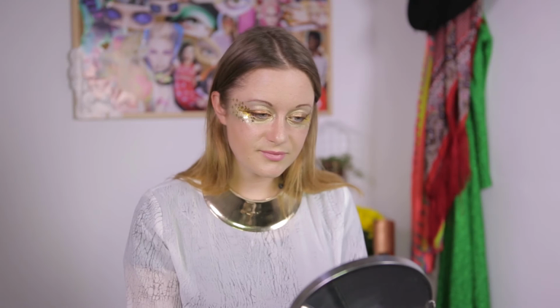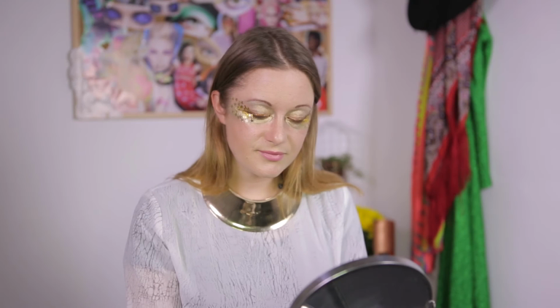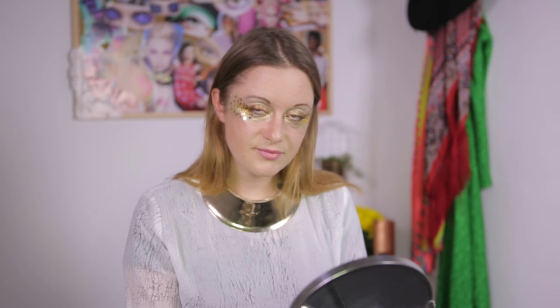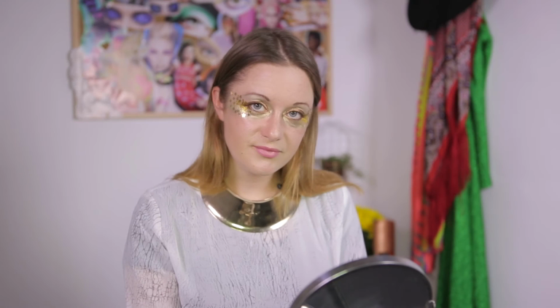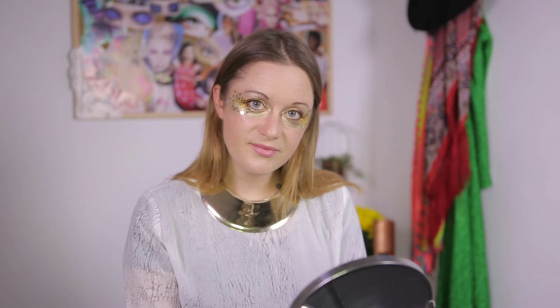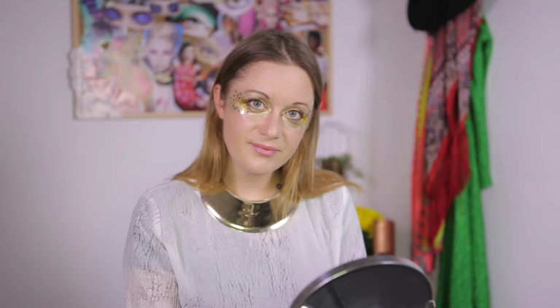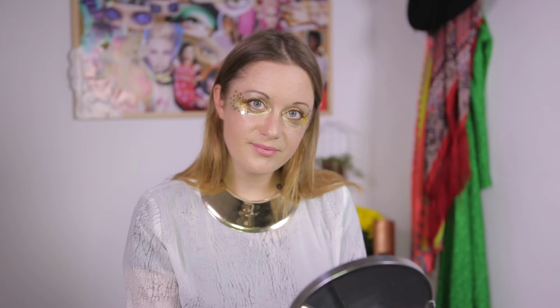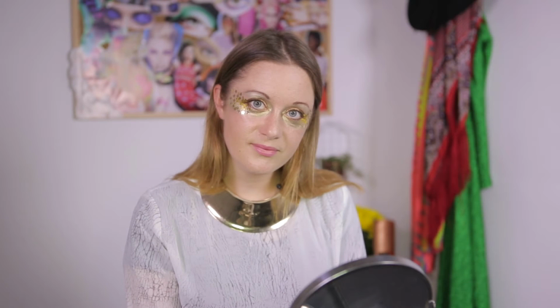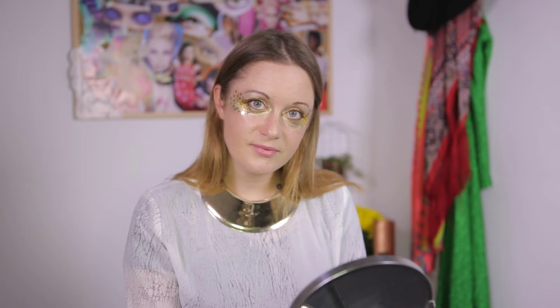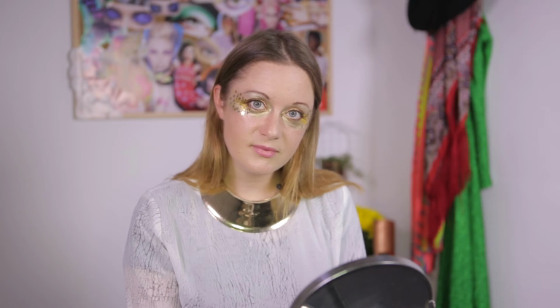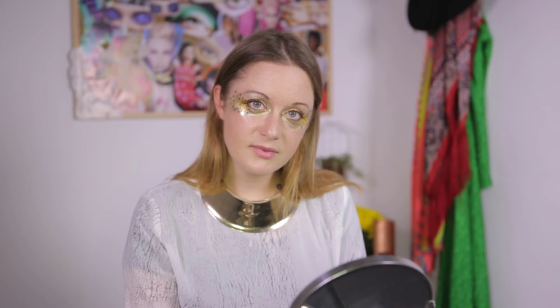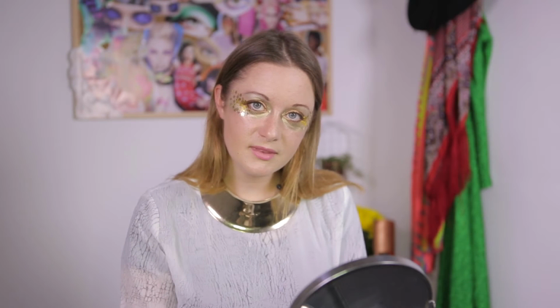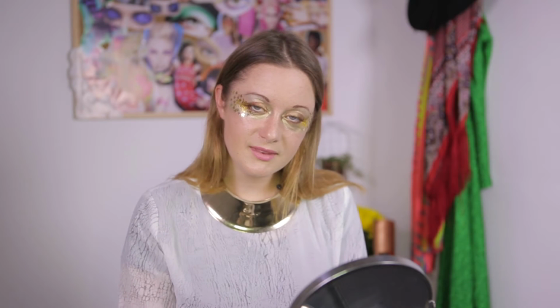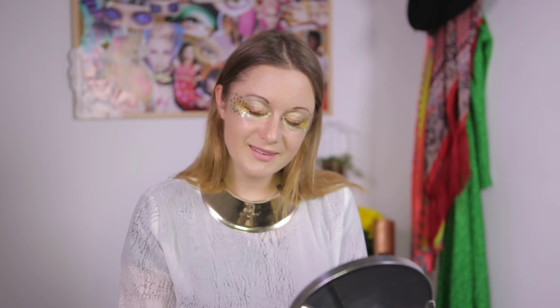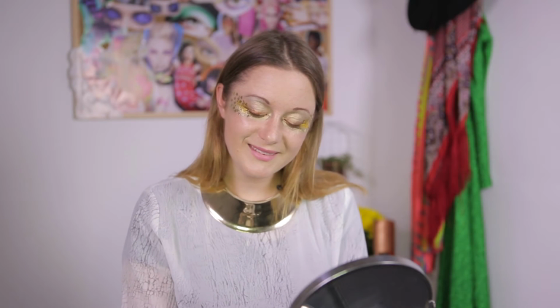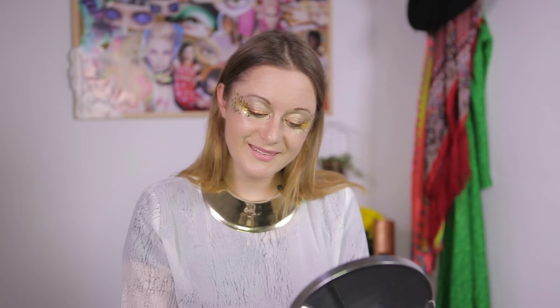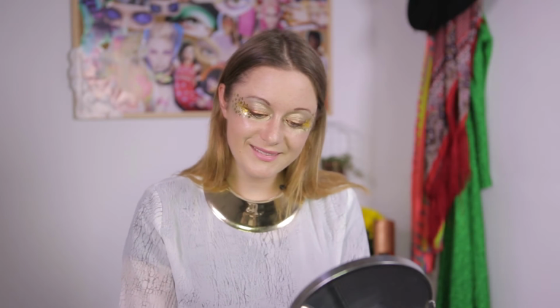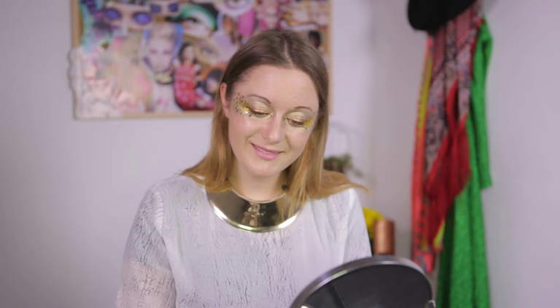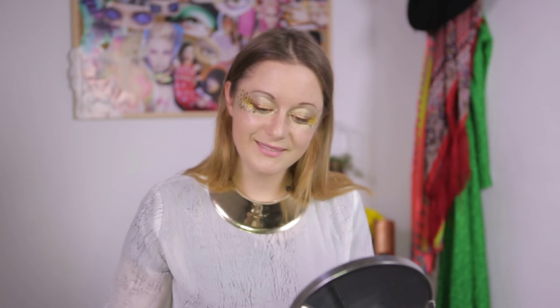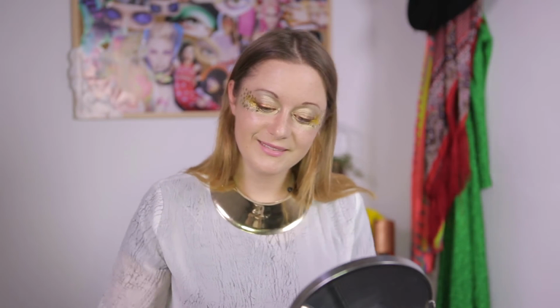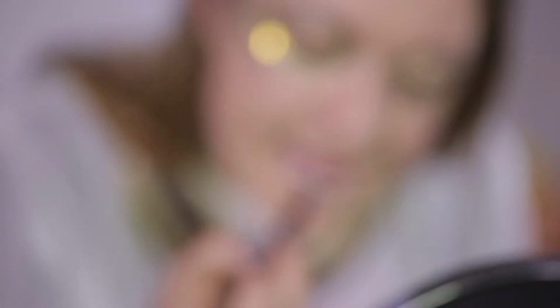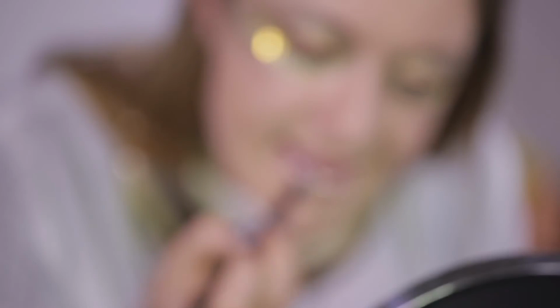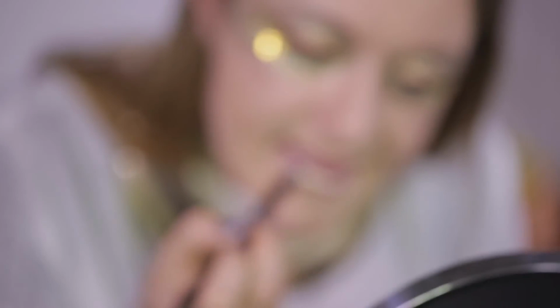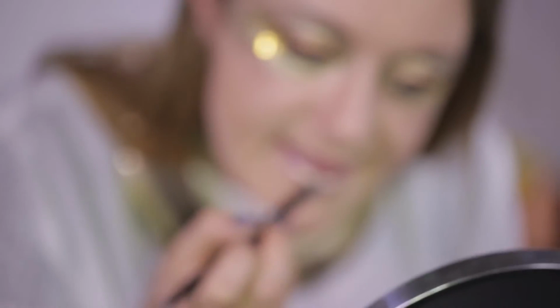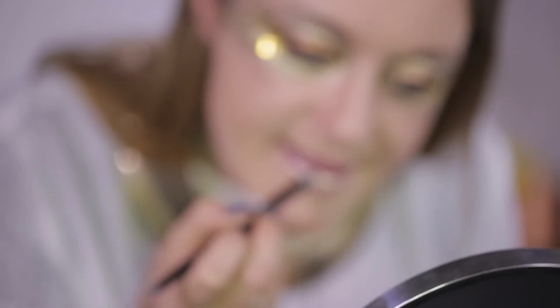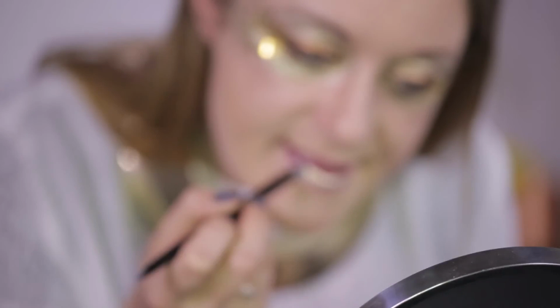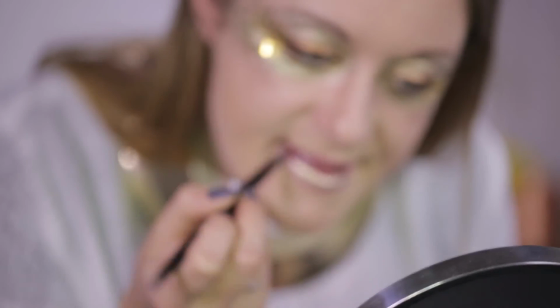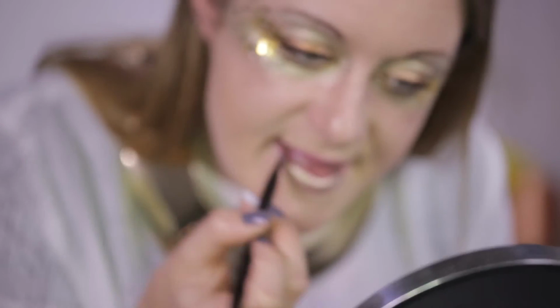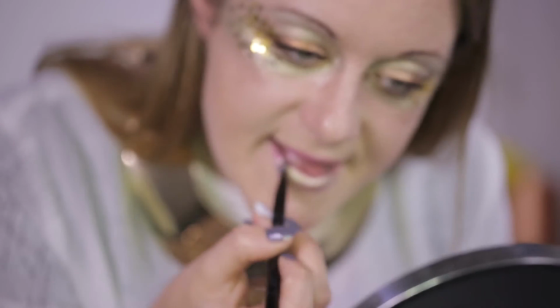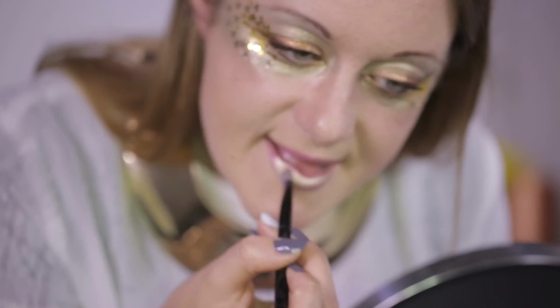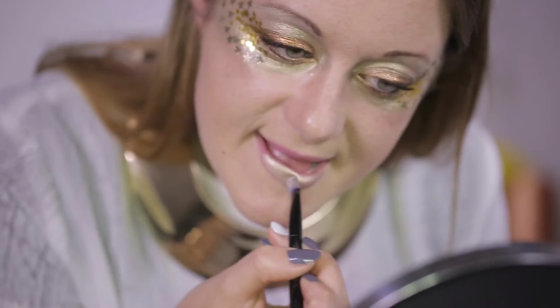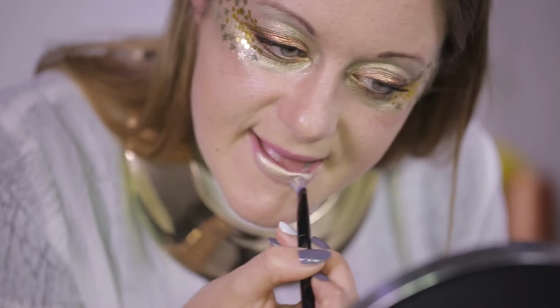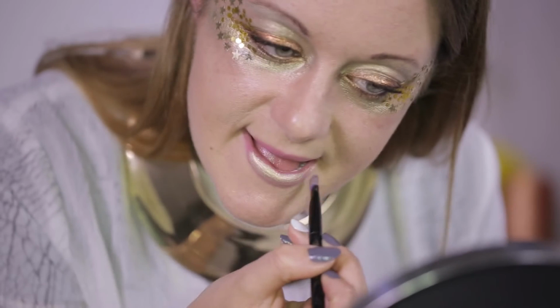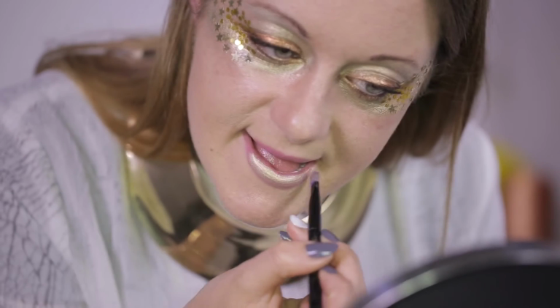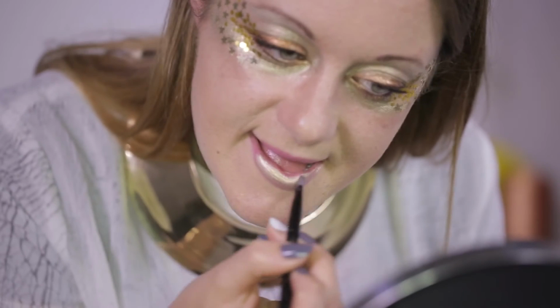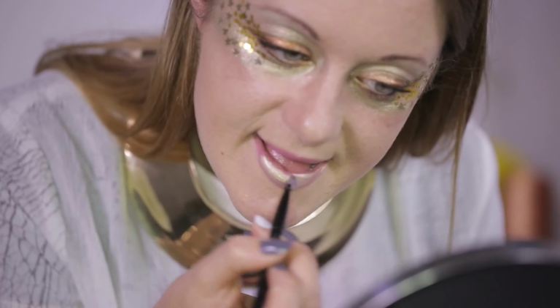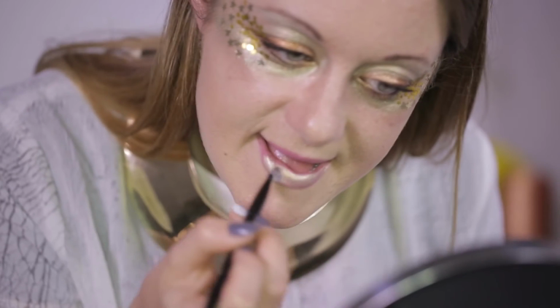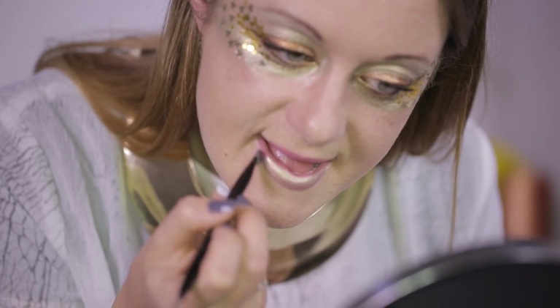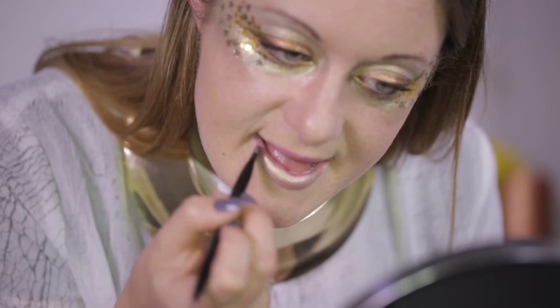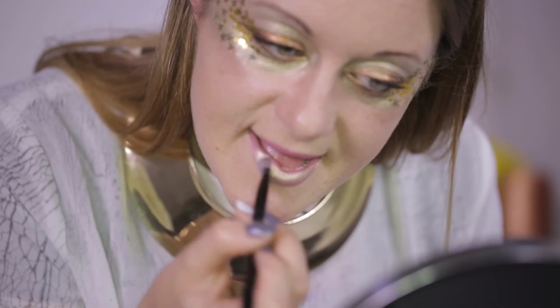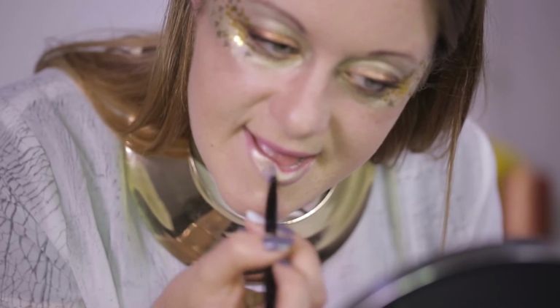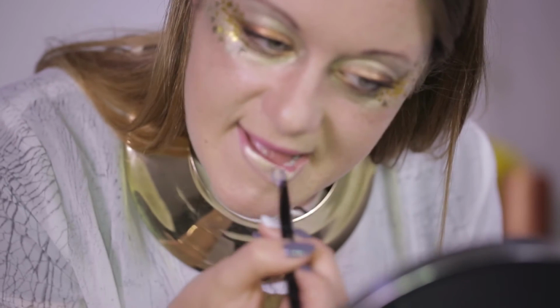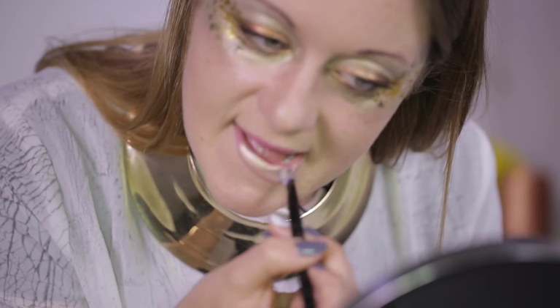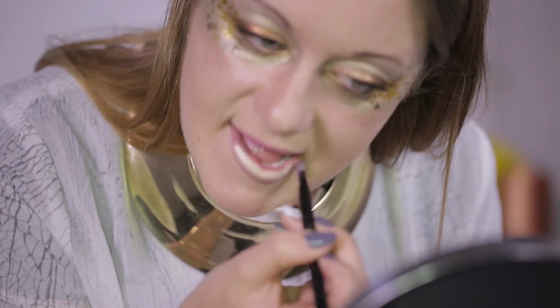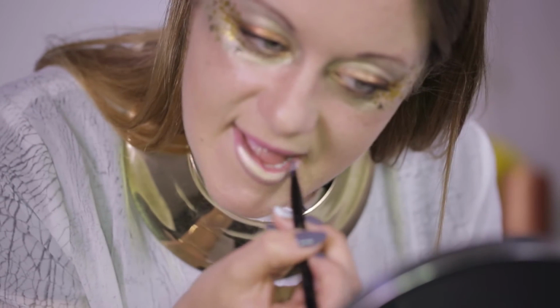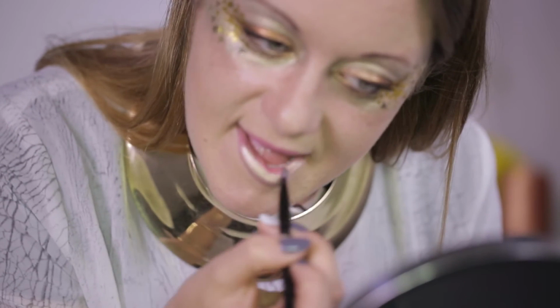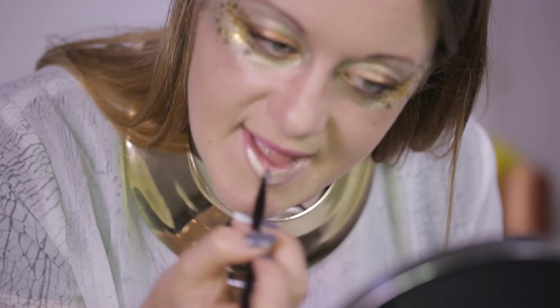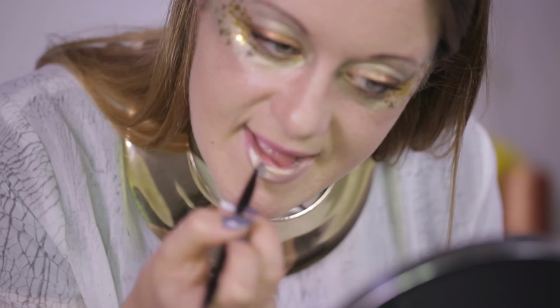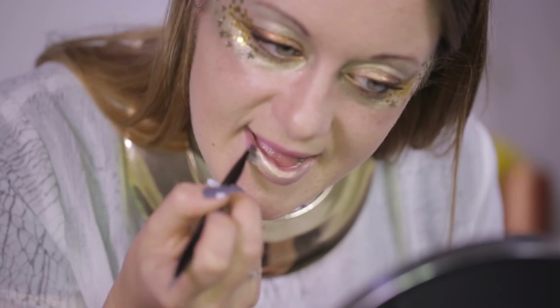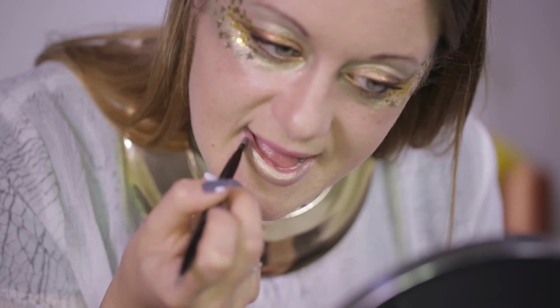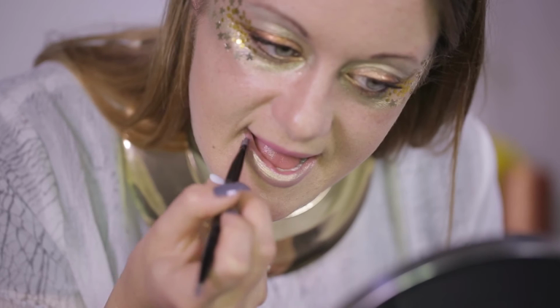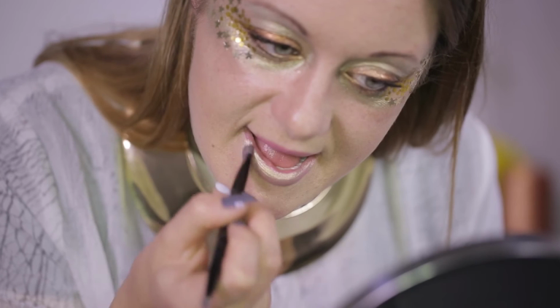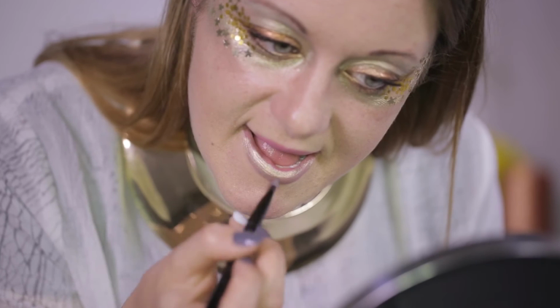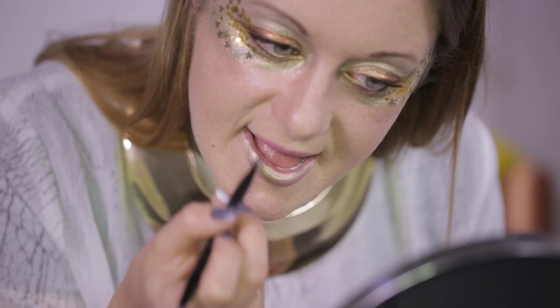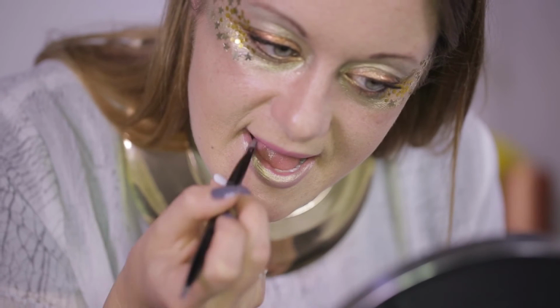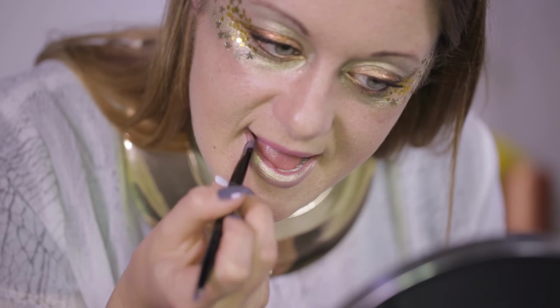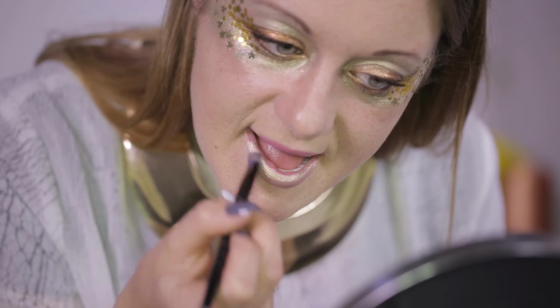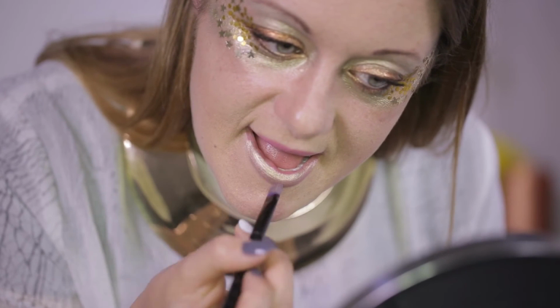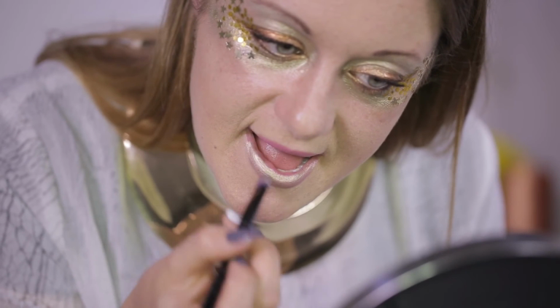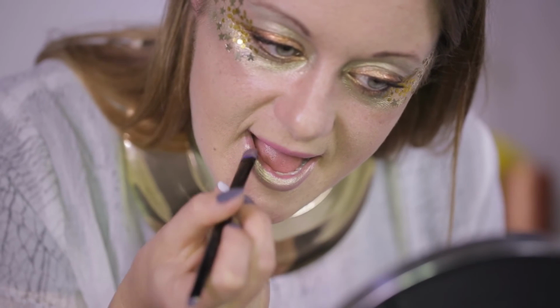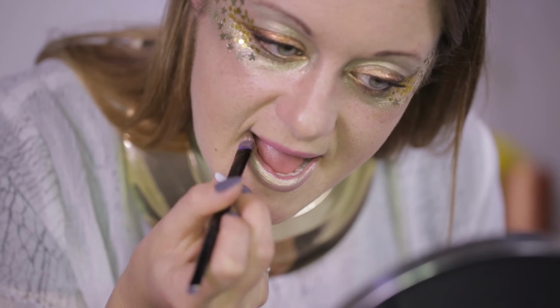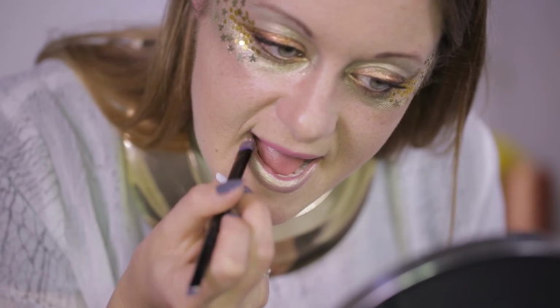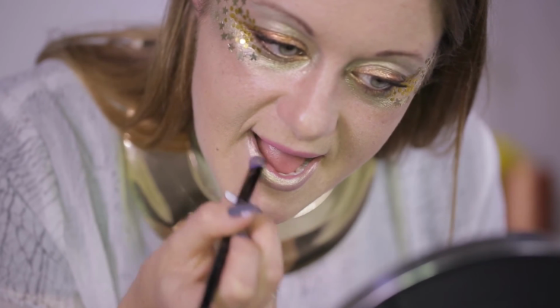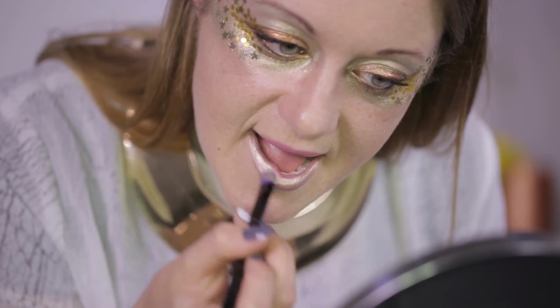I finish off my look with mascara and by painting the Sleek Molten Metal eyeshadow onto my lips on top of a nude lipstick.